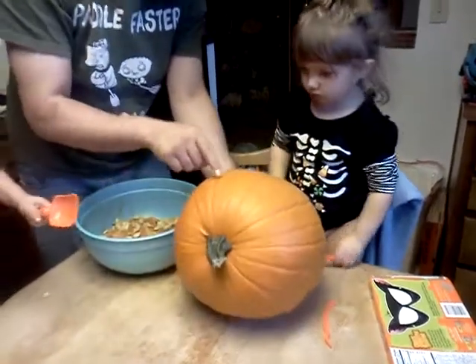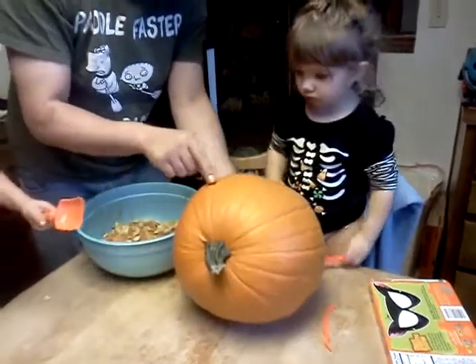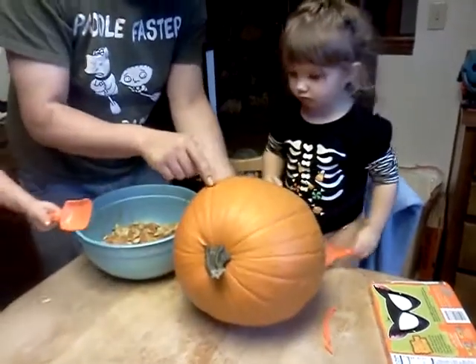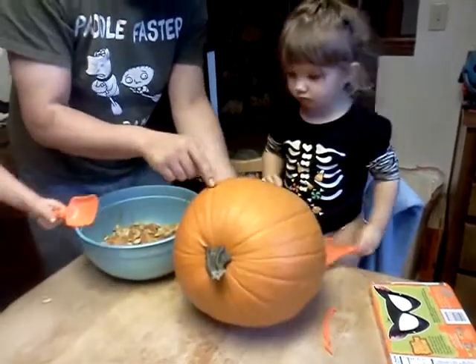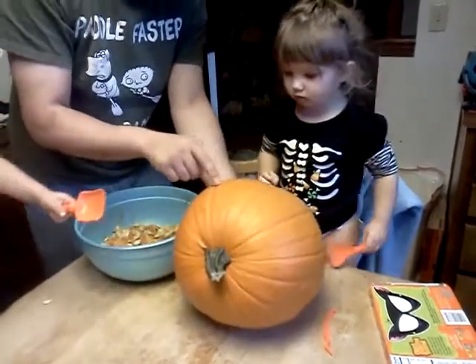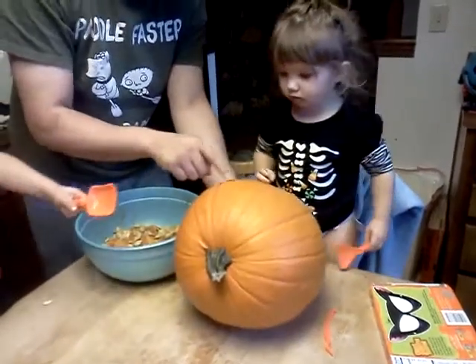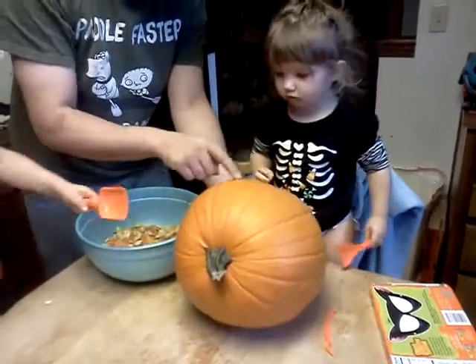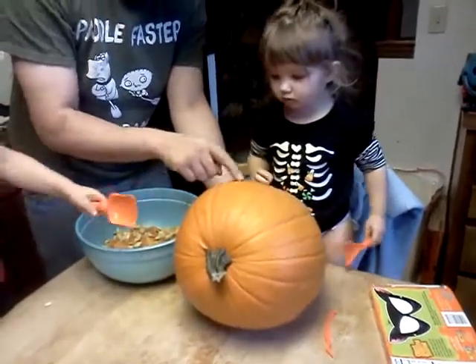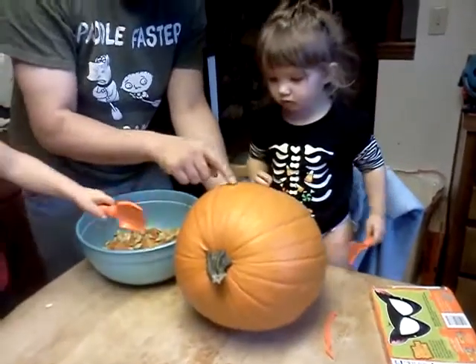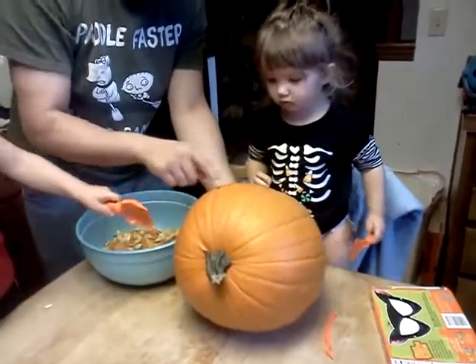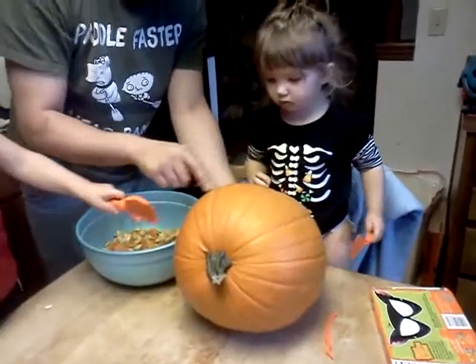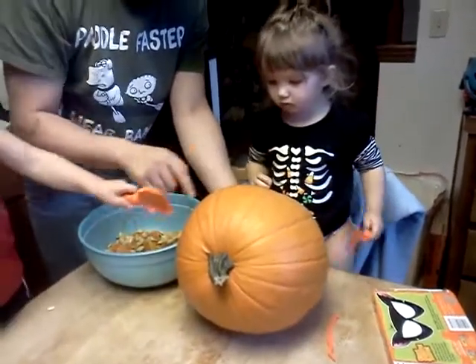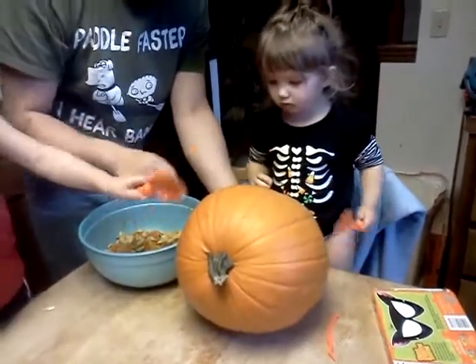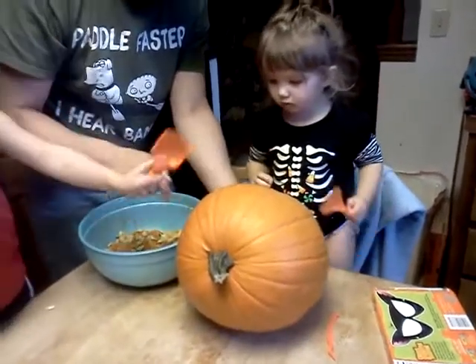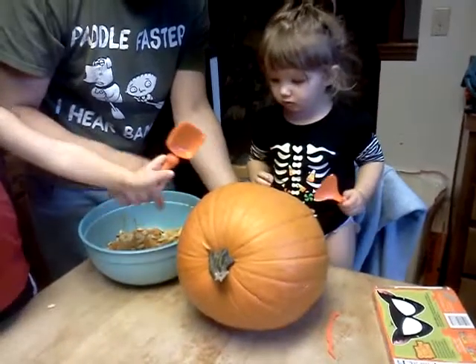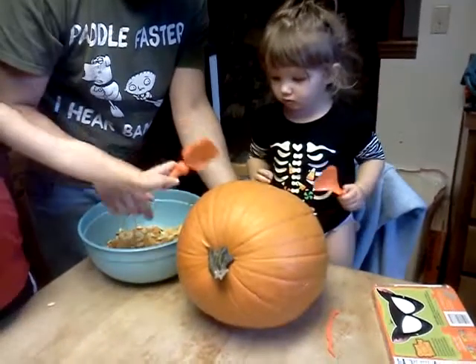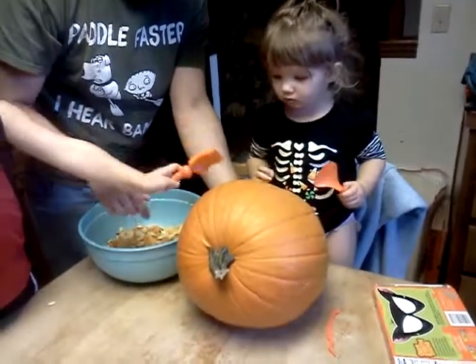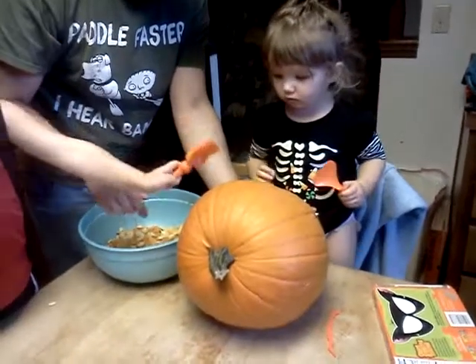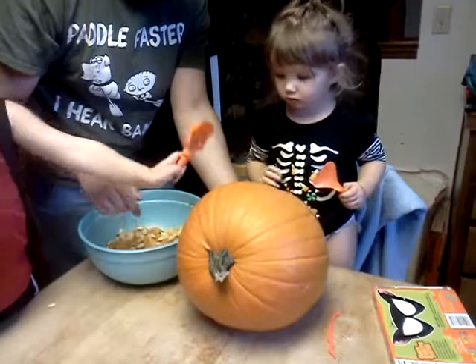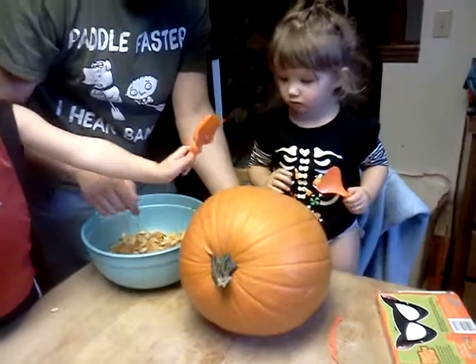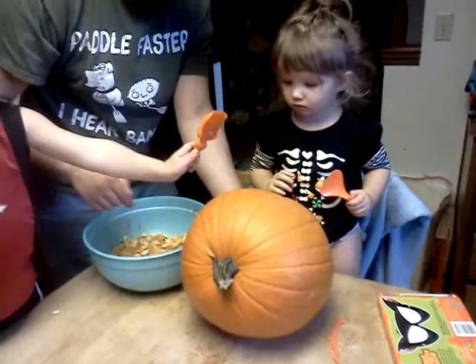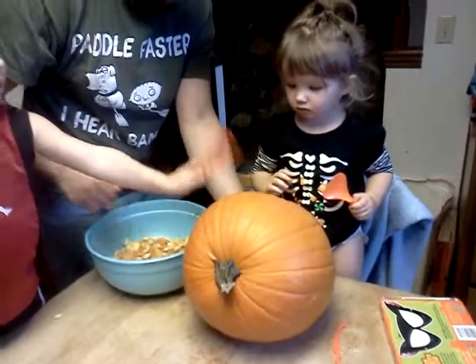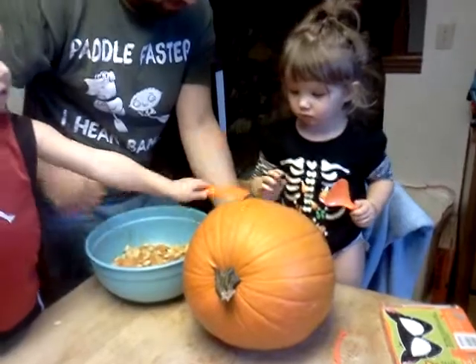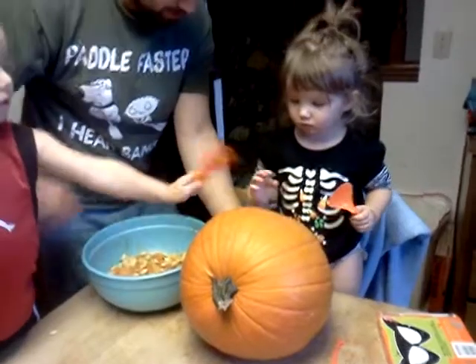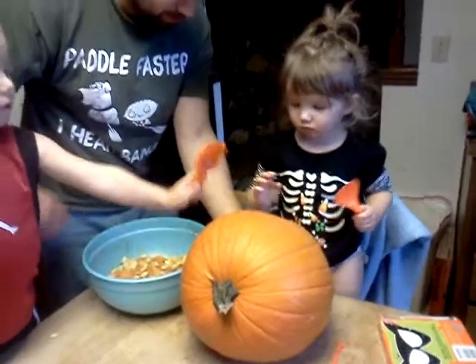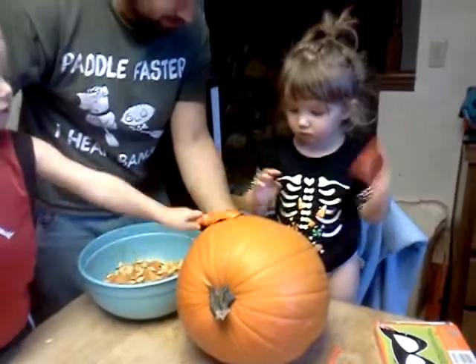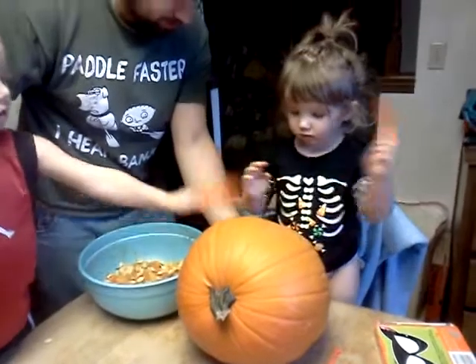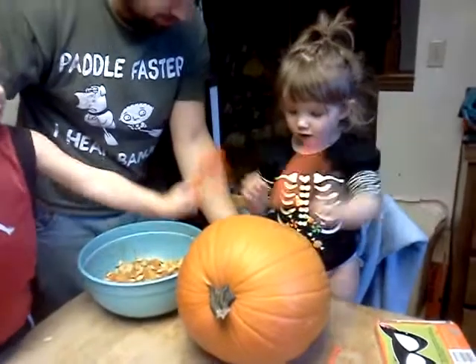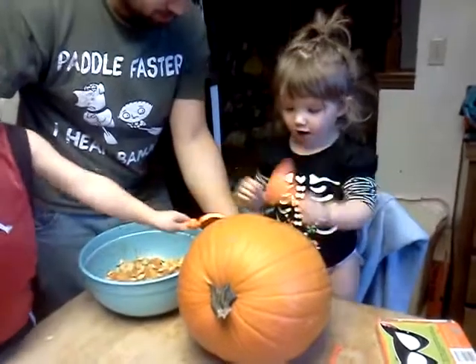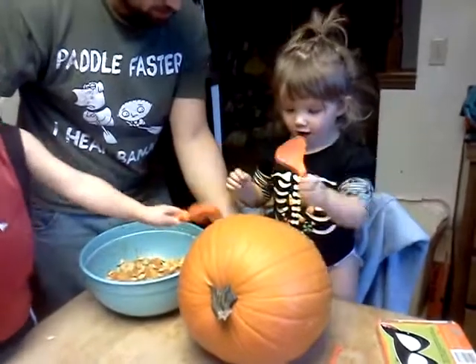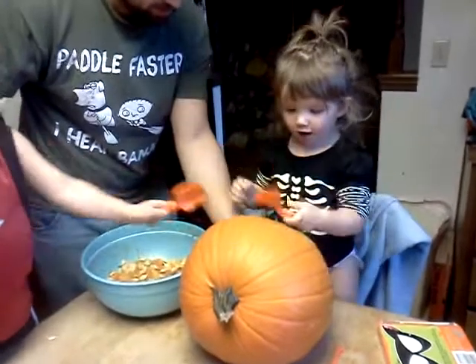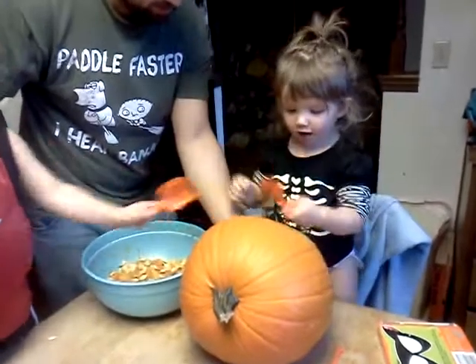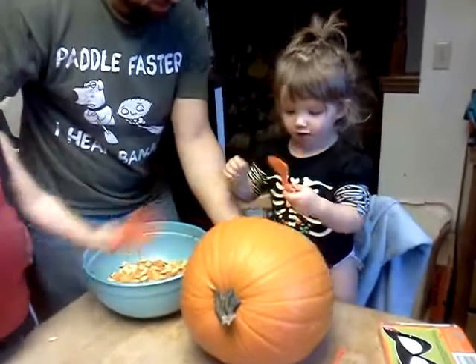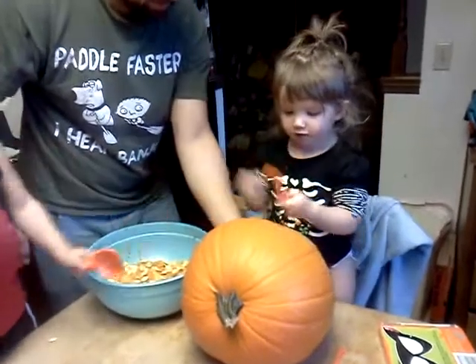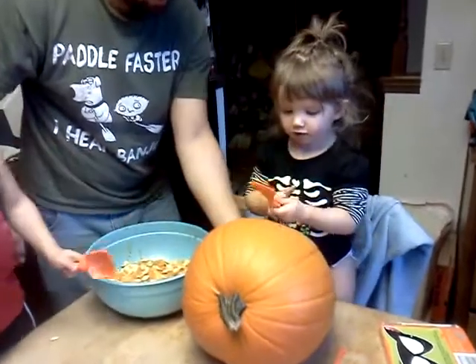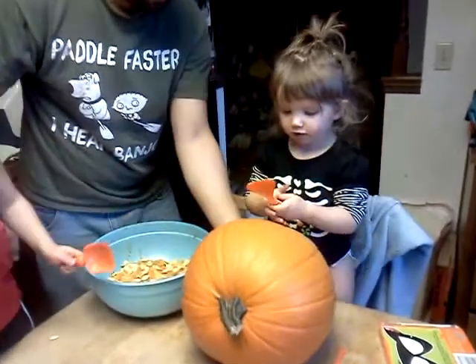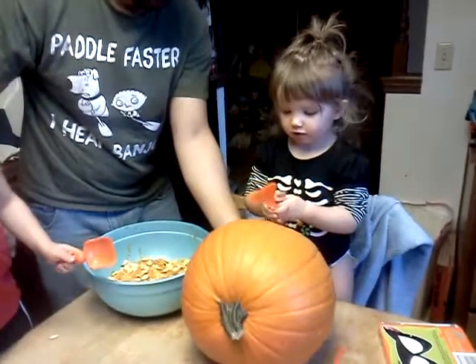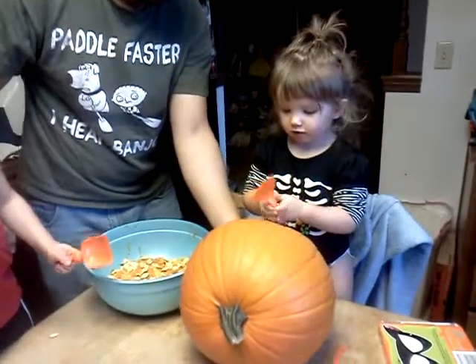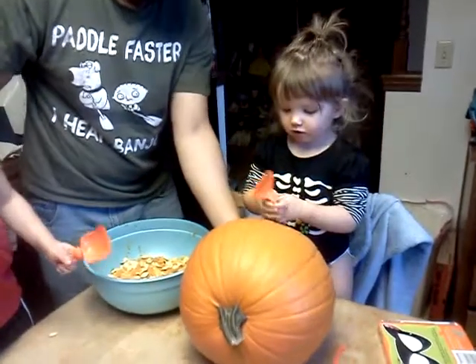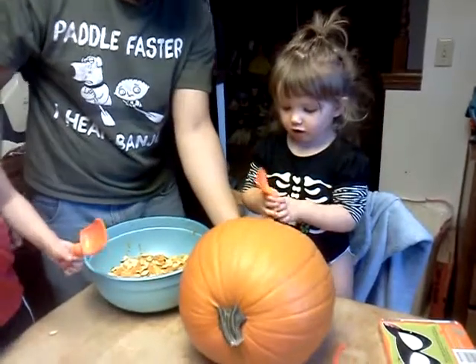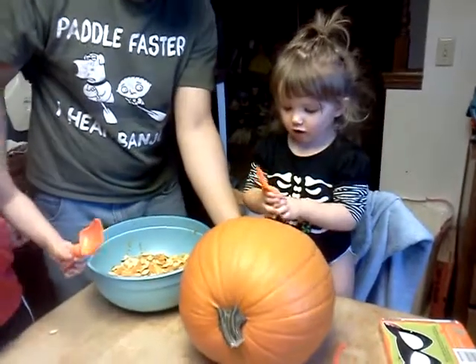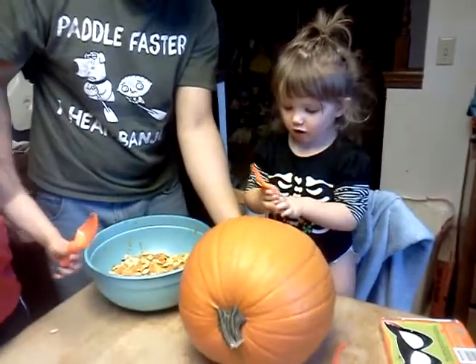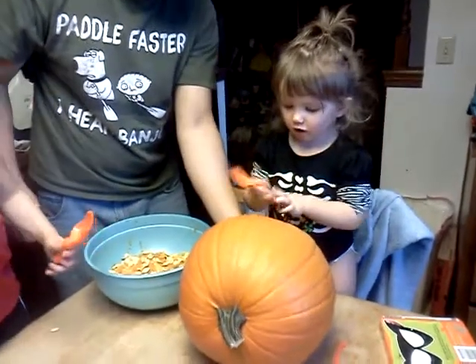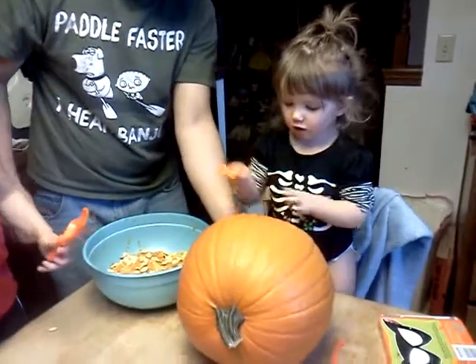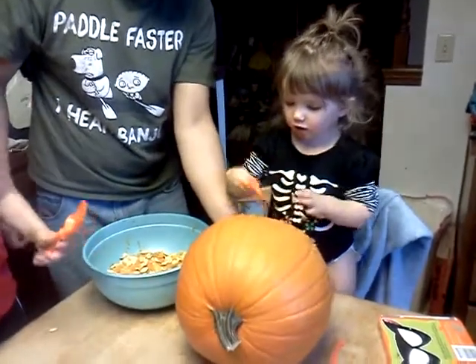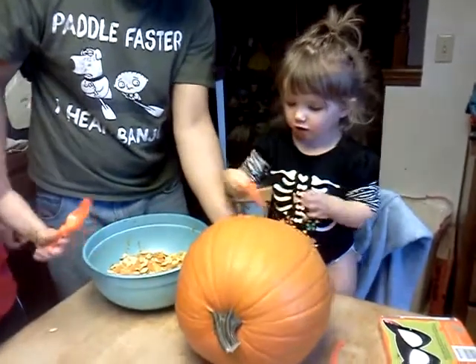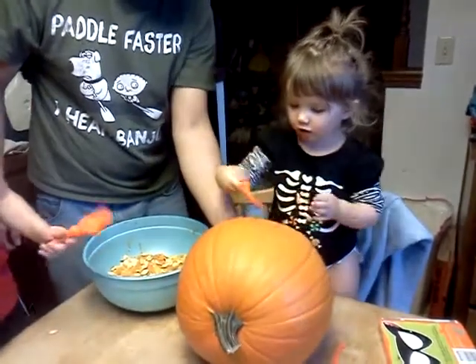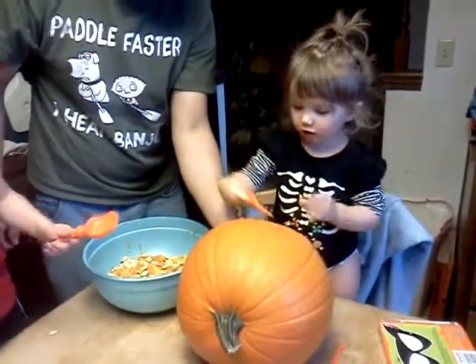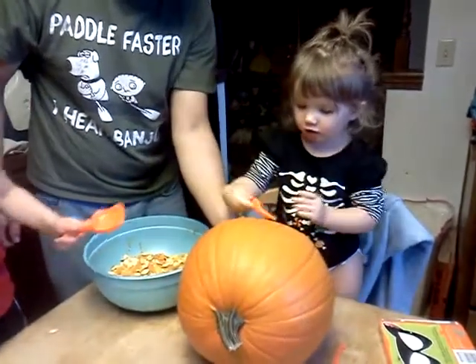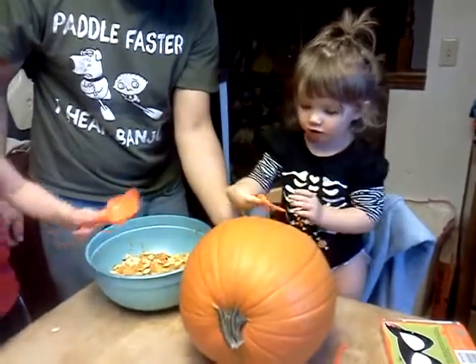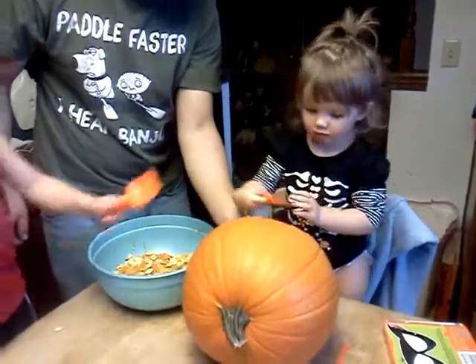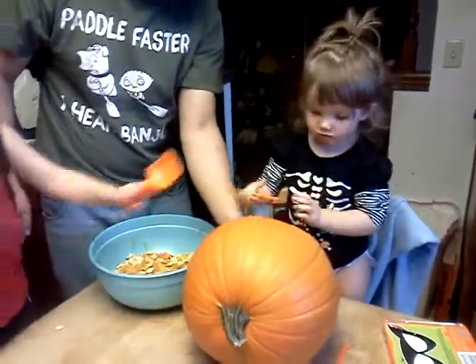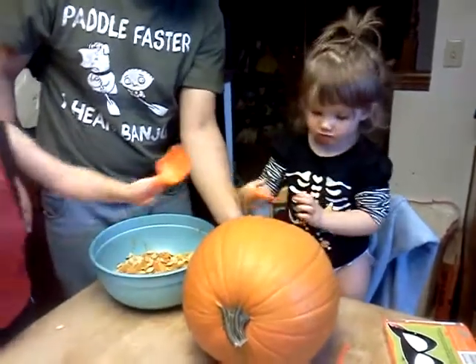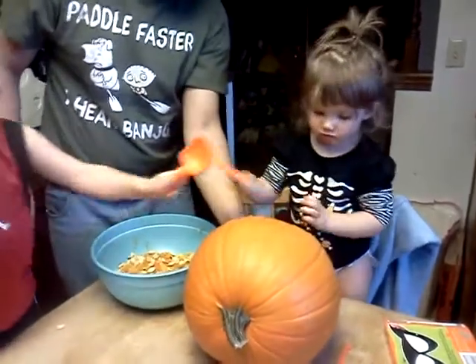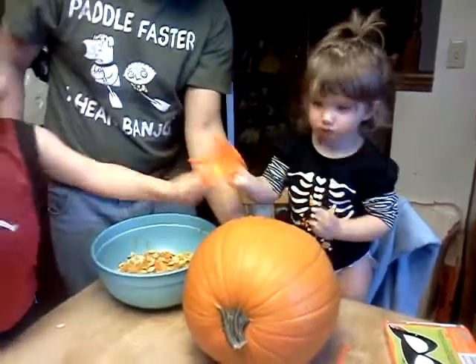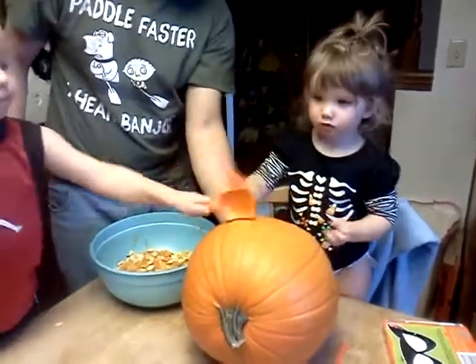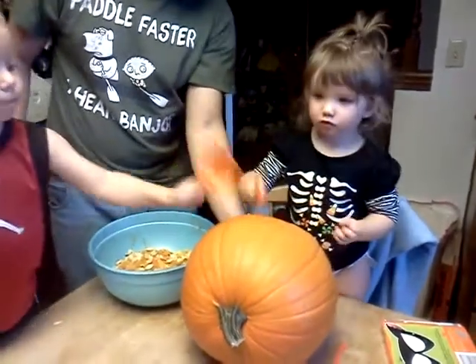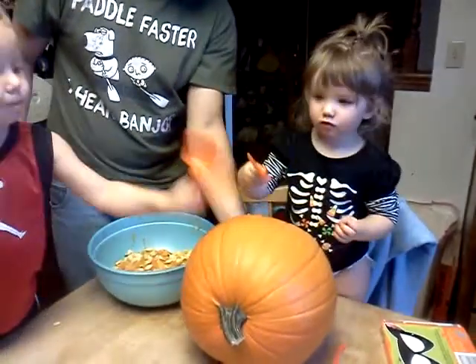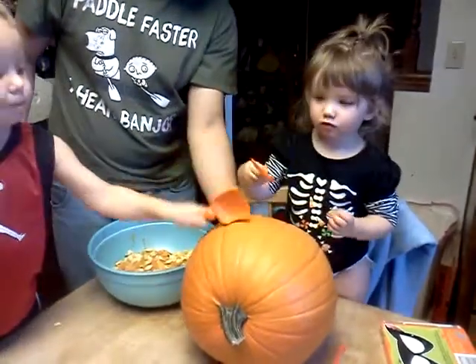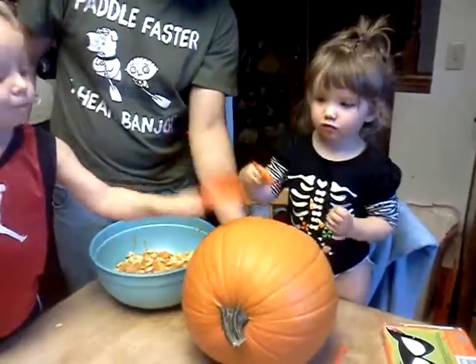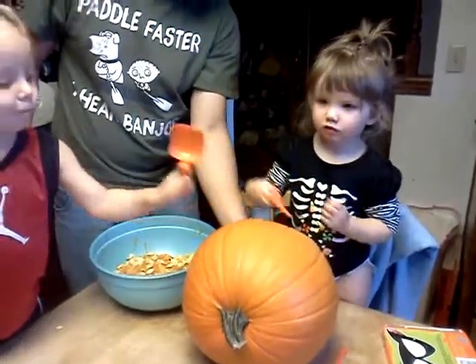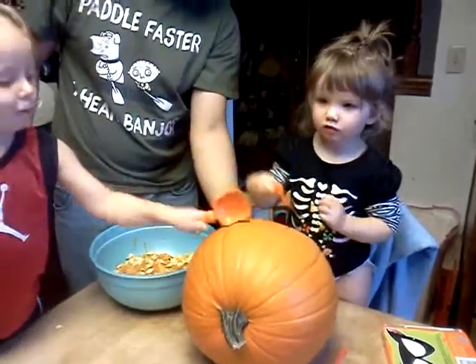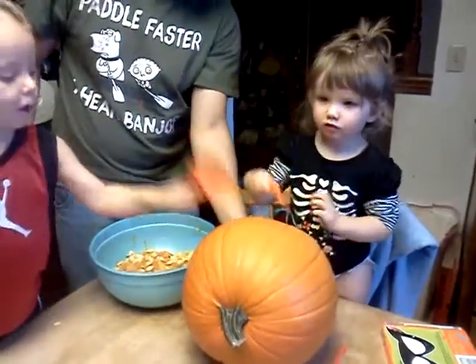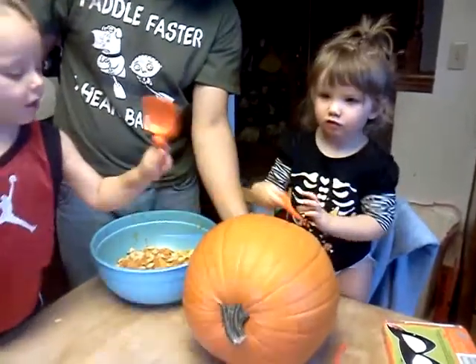We're going to make a kitty on your pumpkin. Sonny? You want to carve your kitty out?